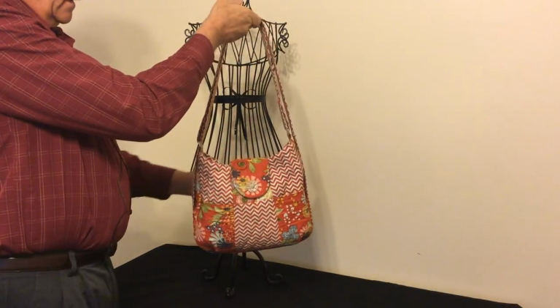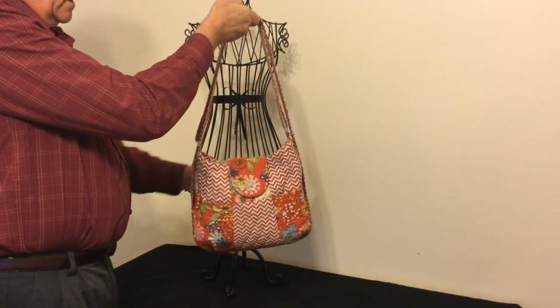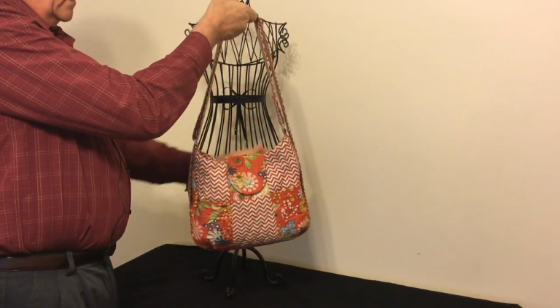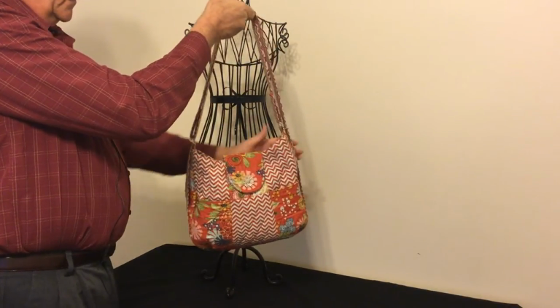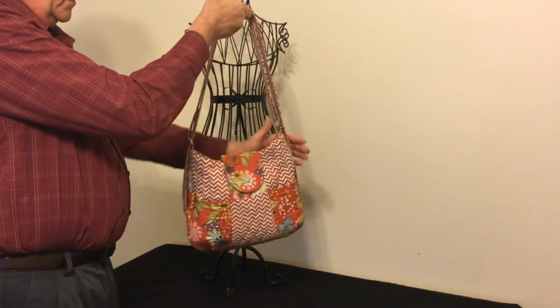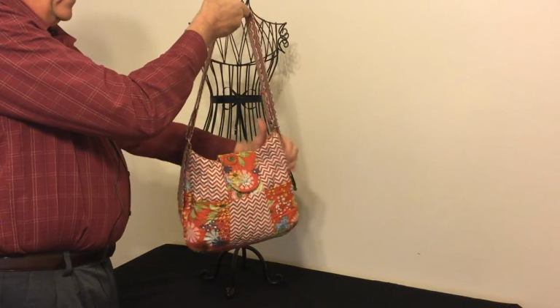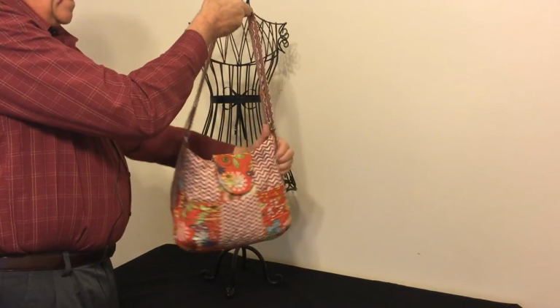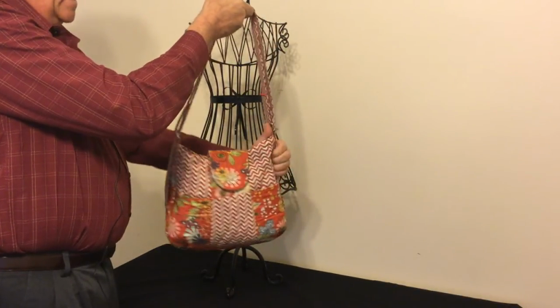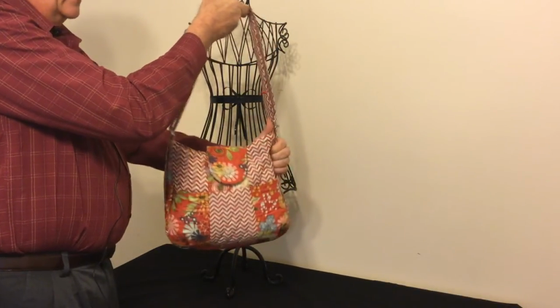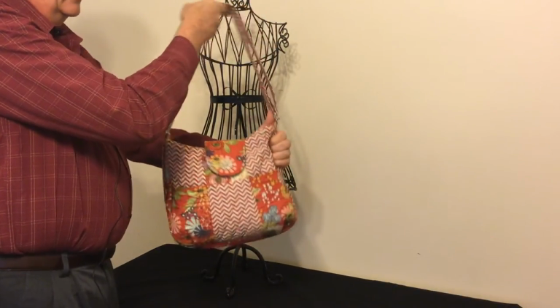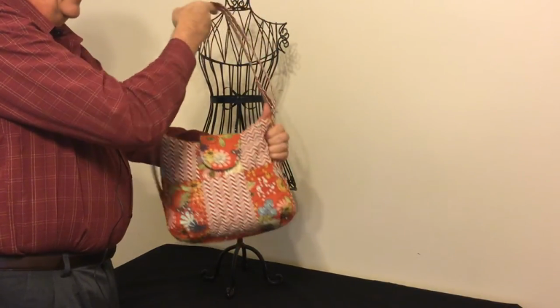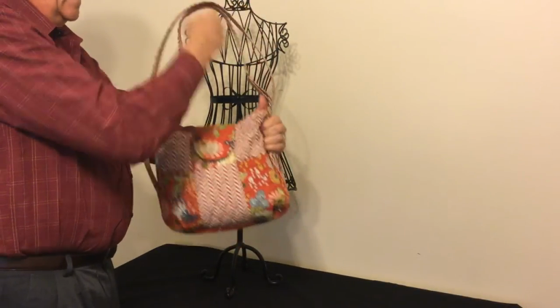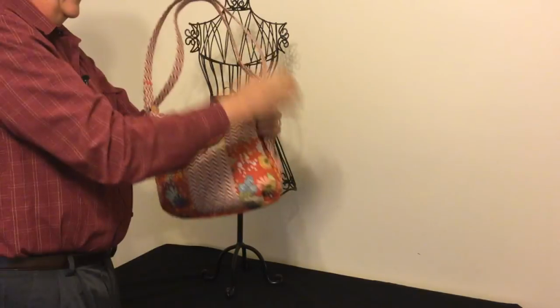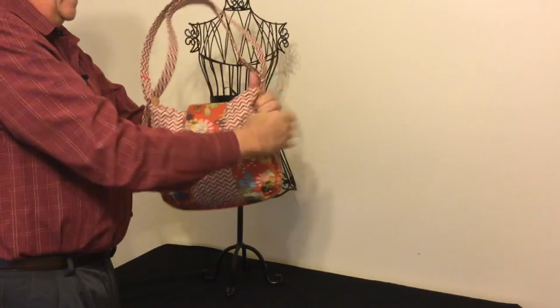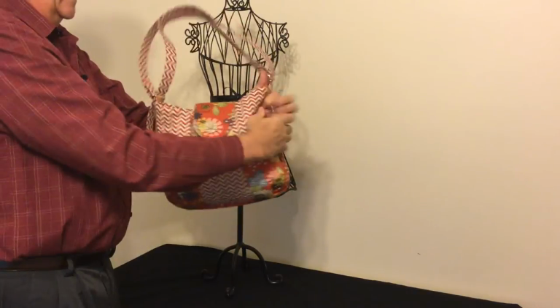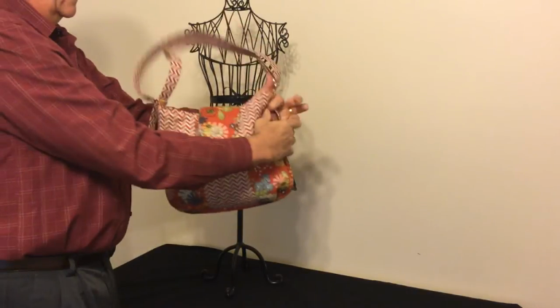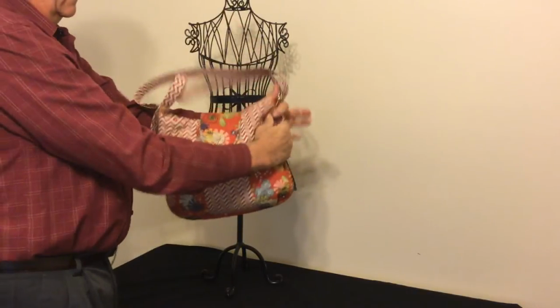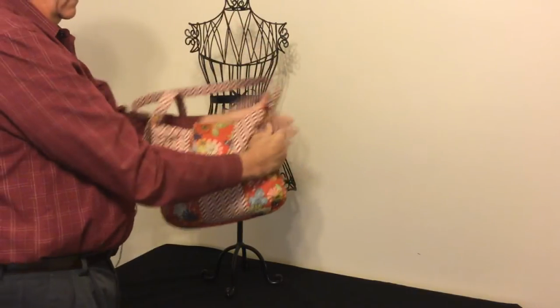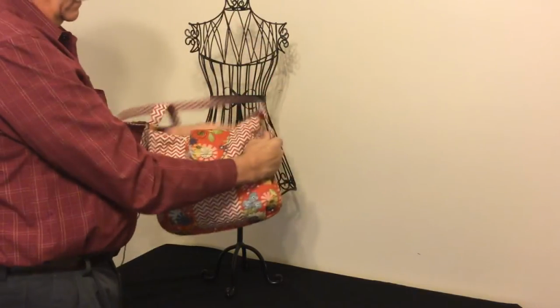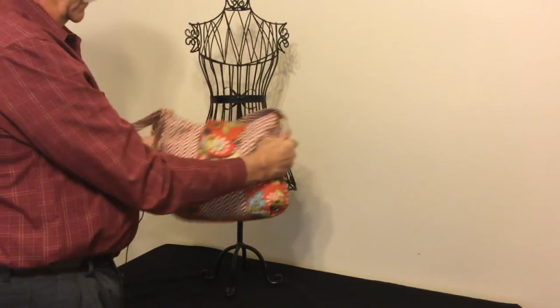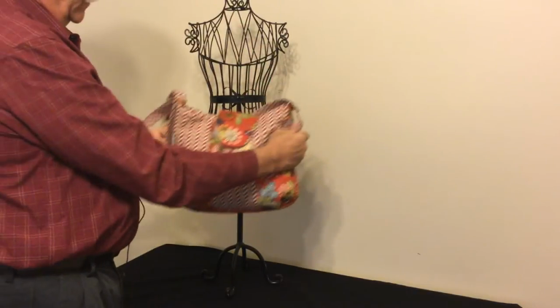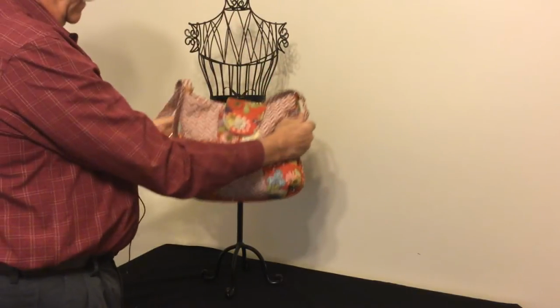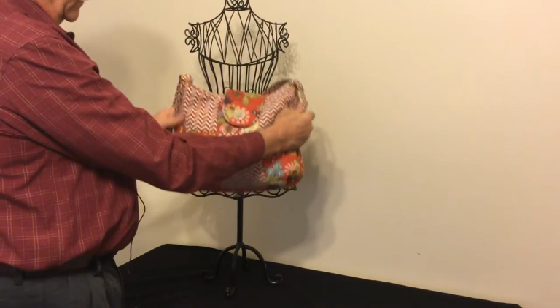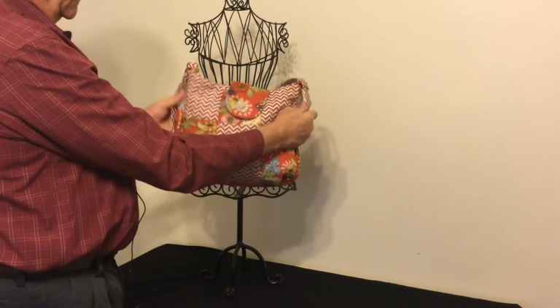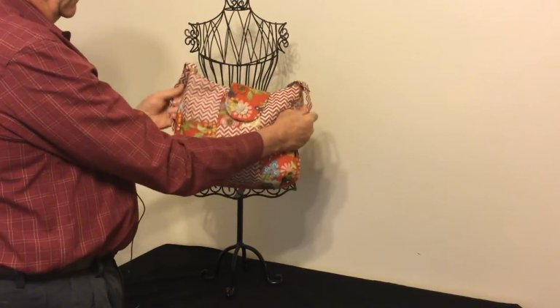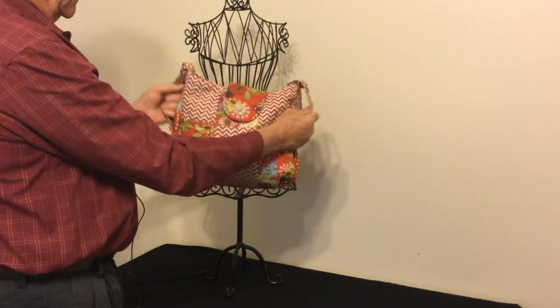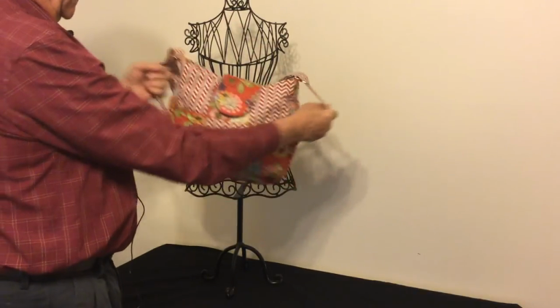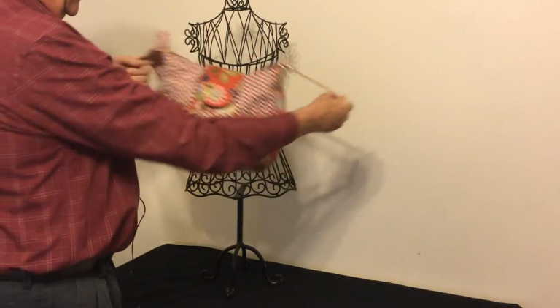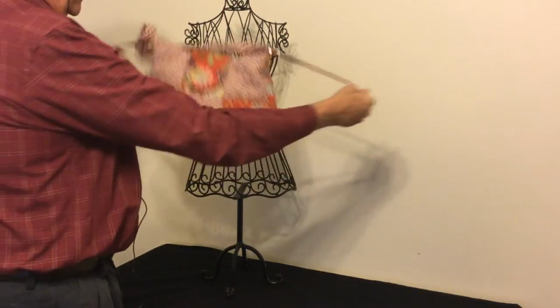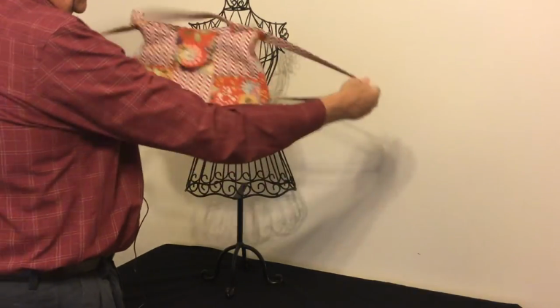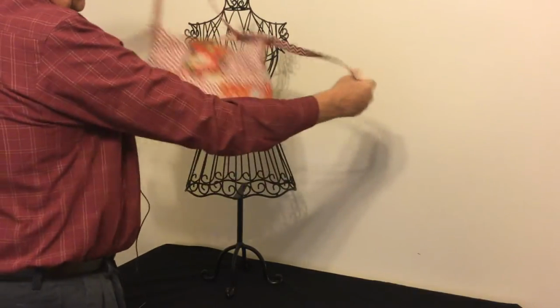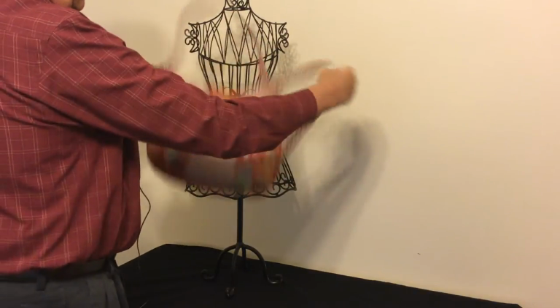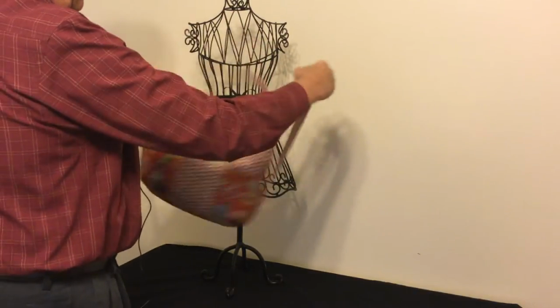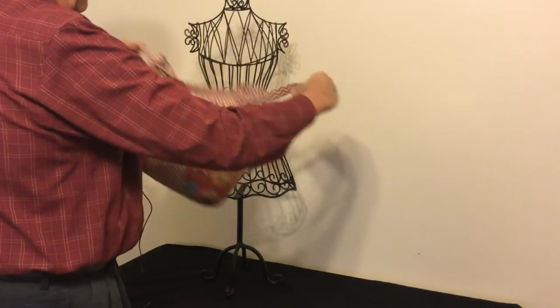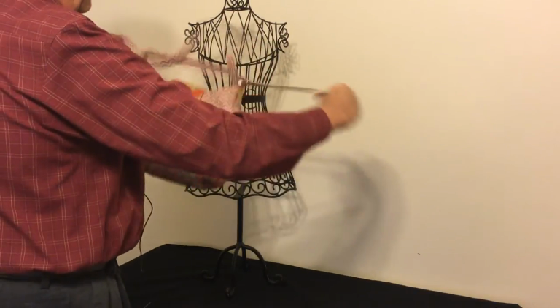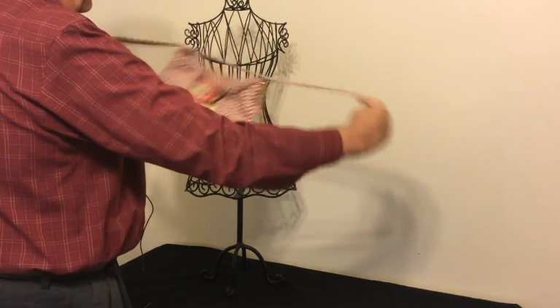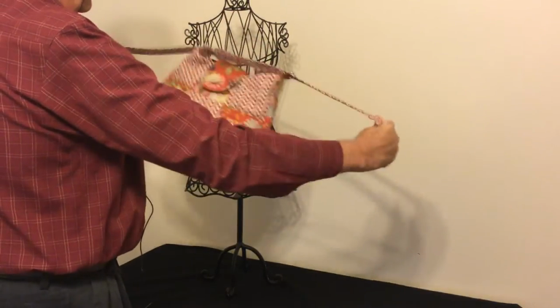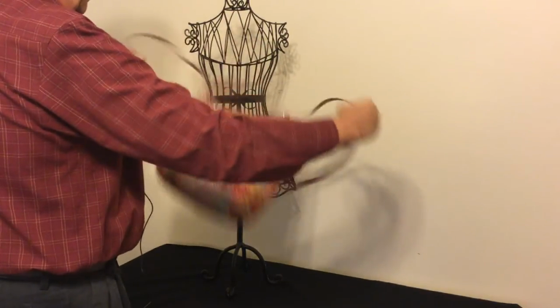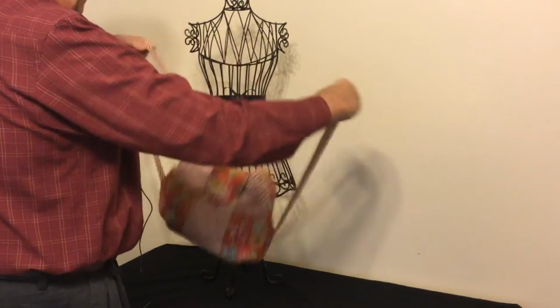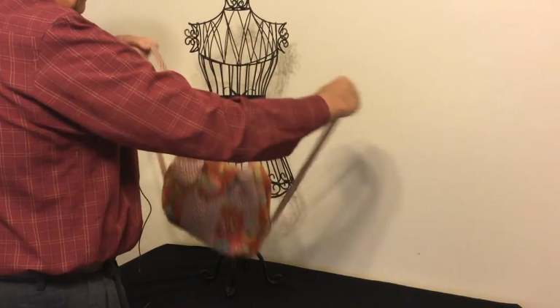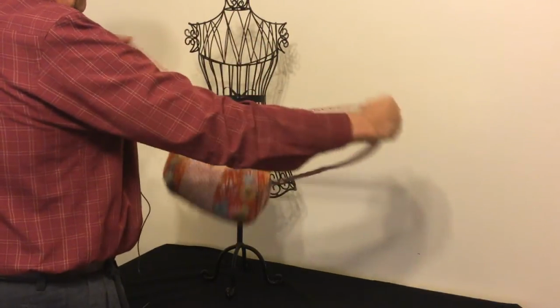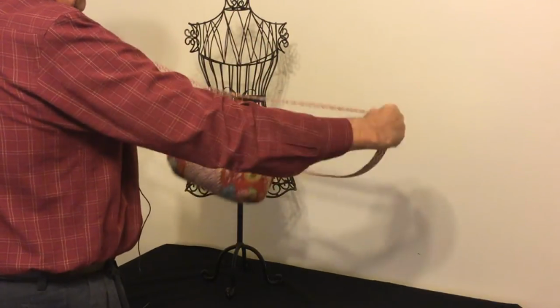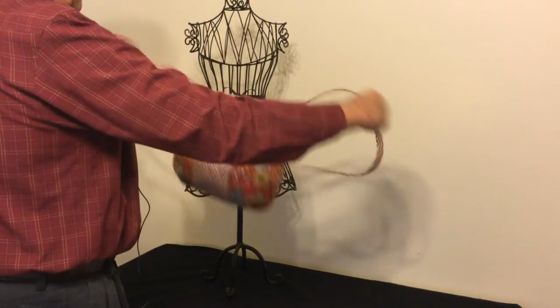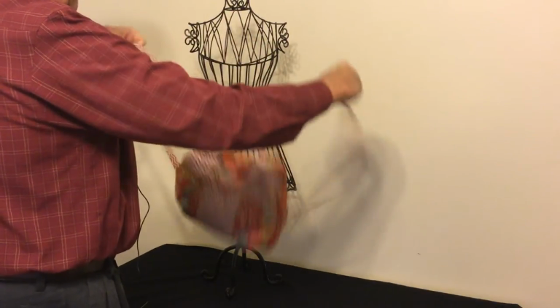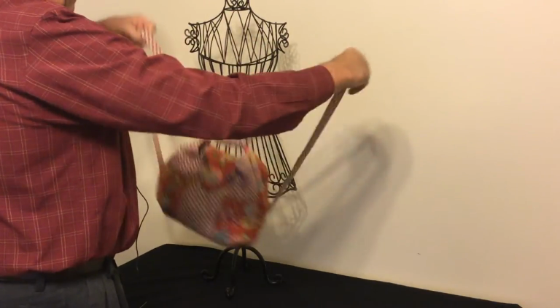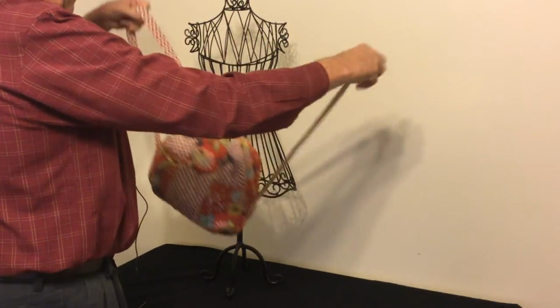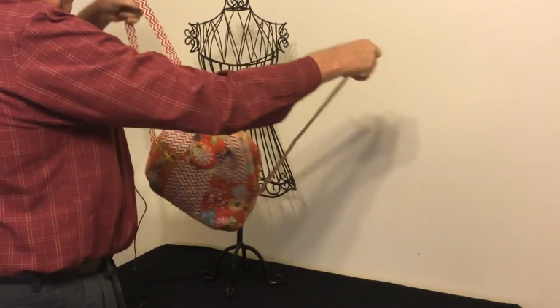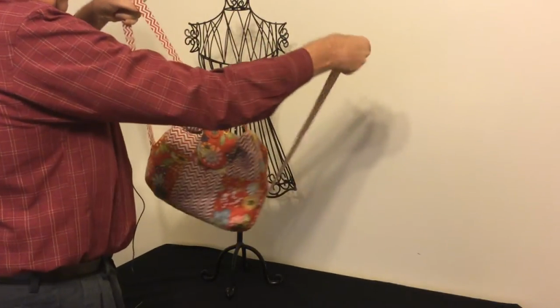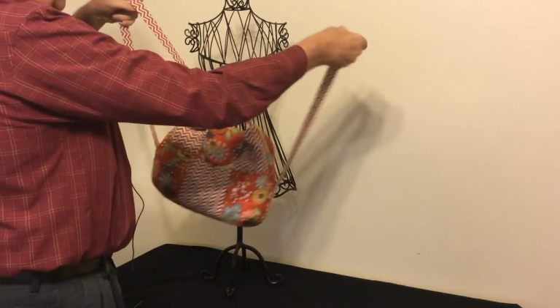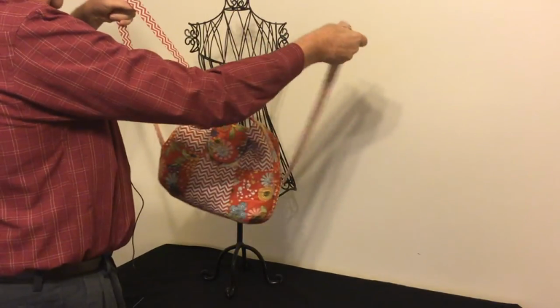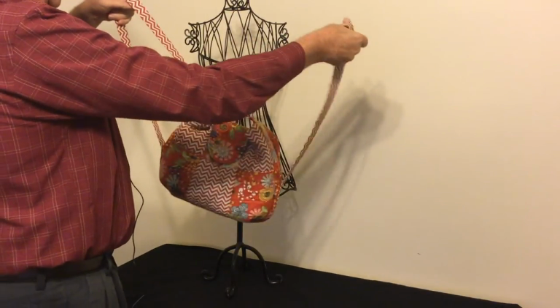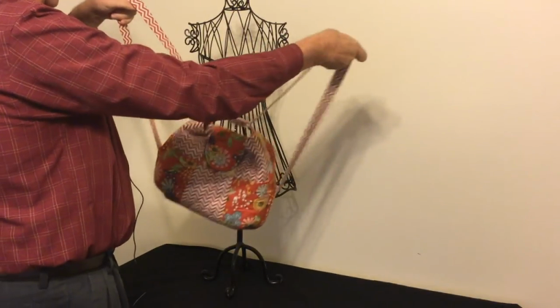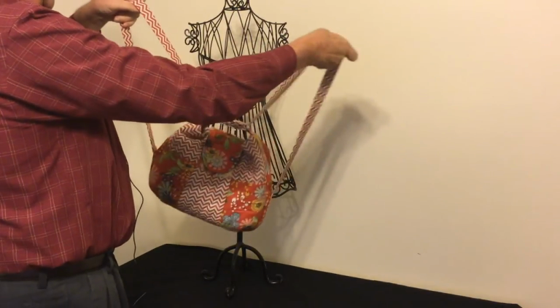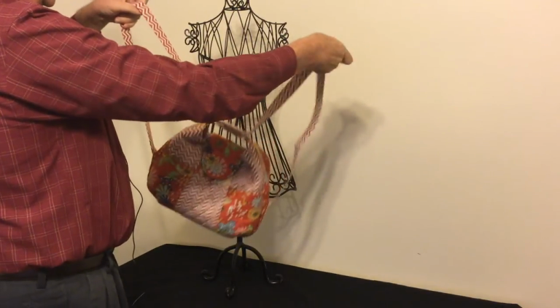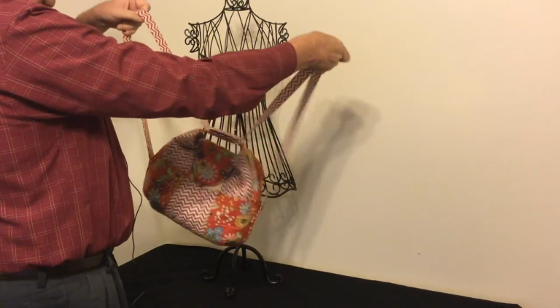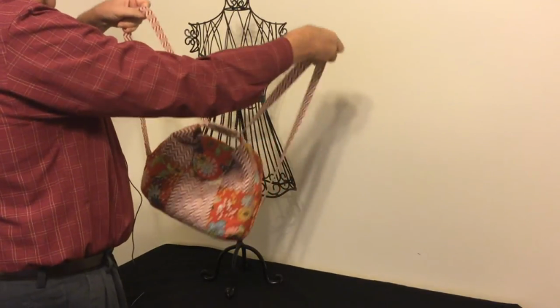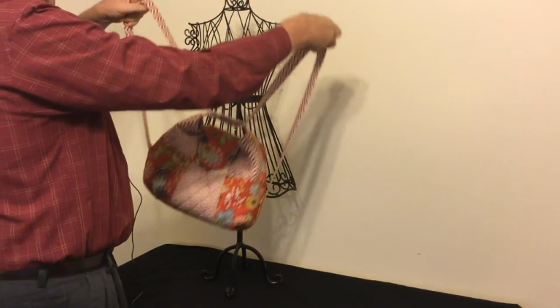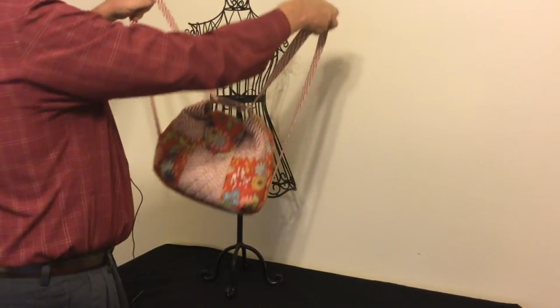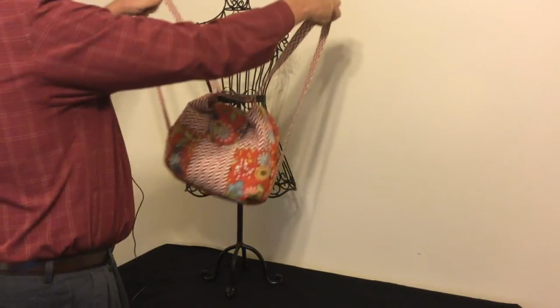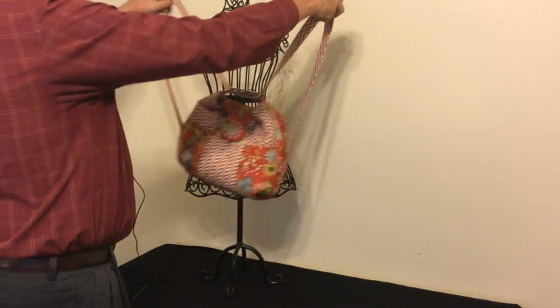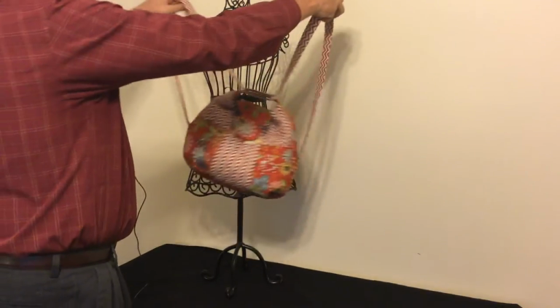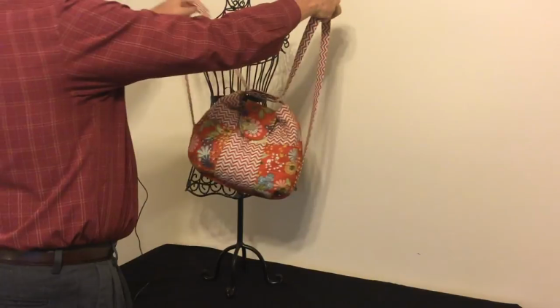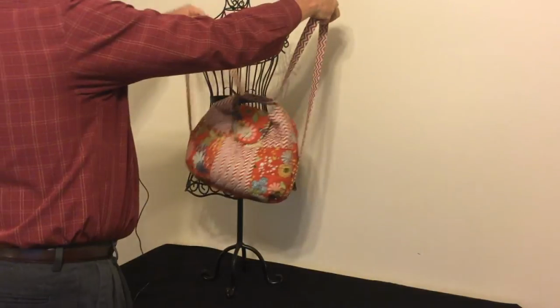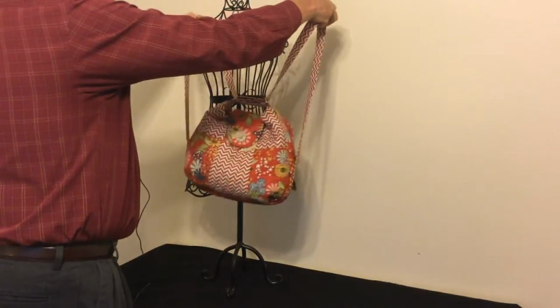To turn it back into a backpack, just grab these two side handles, pull out, and it comes back to its backpack configuration.